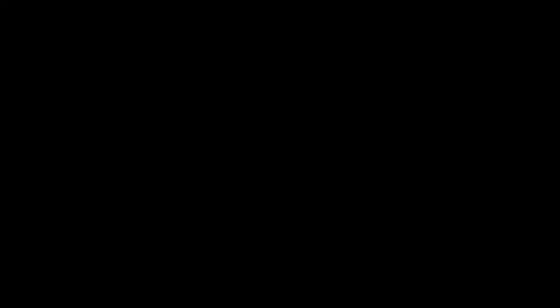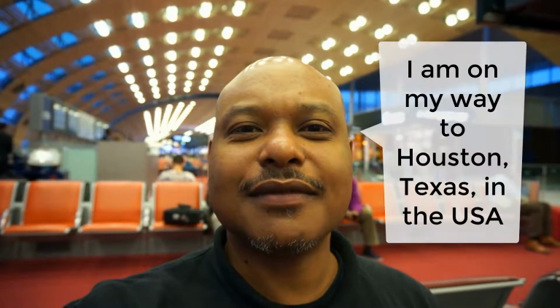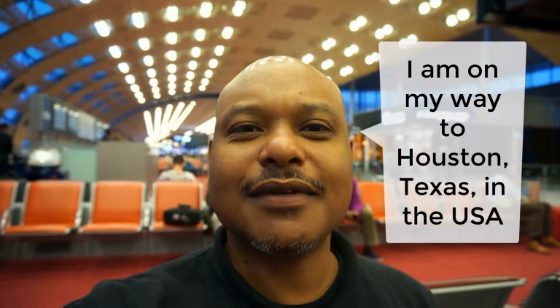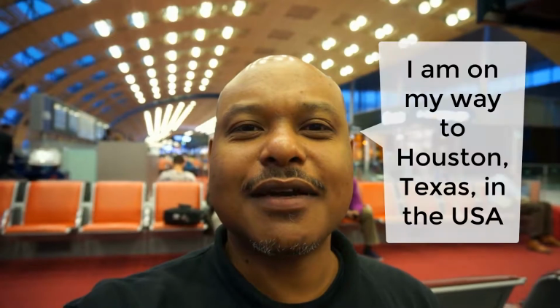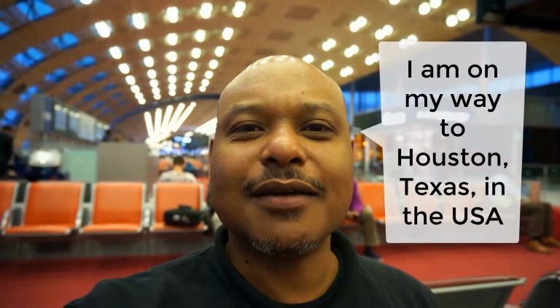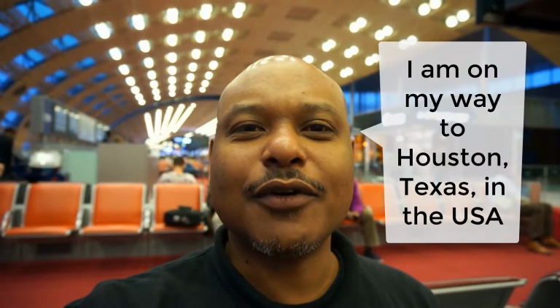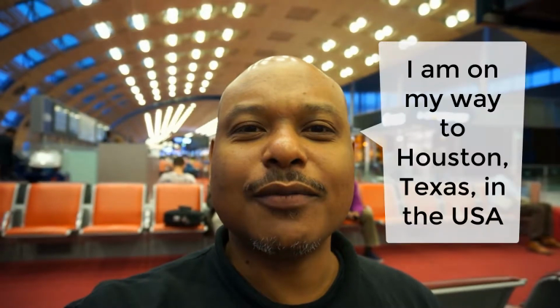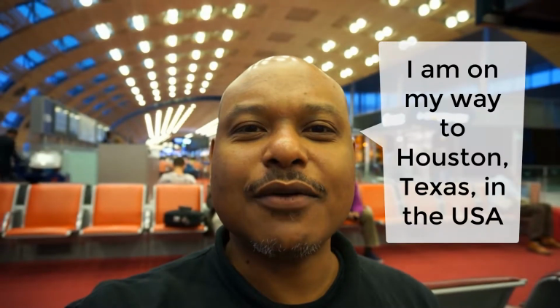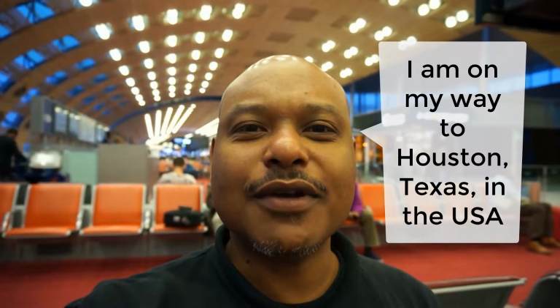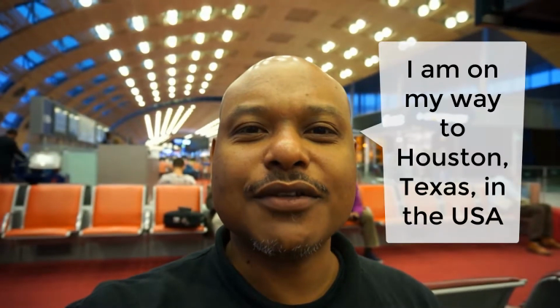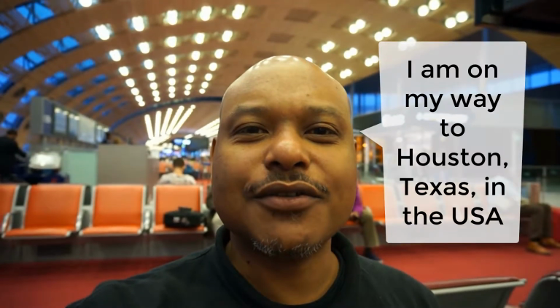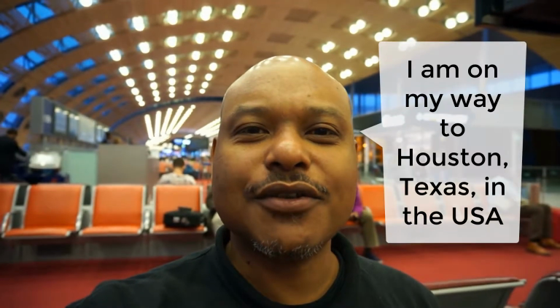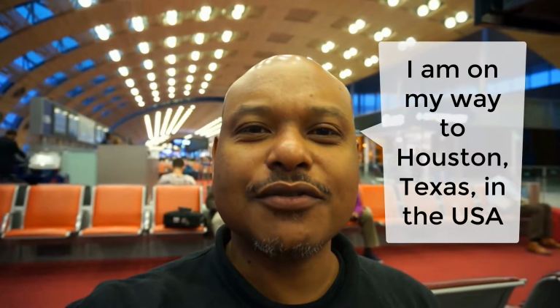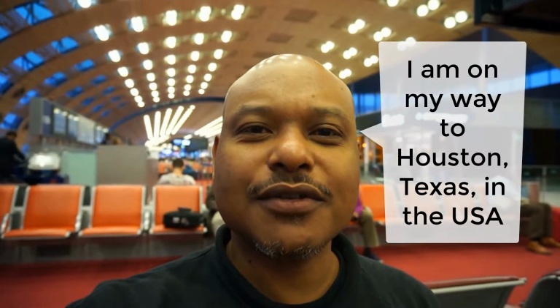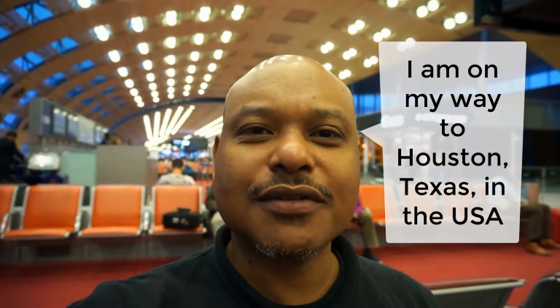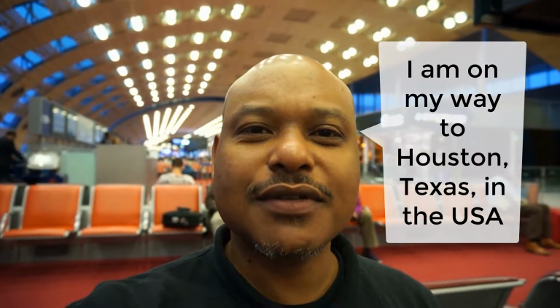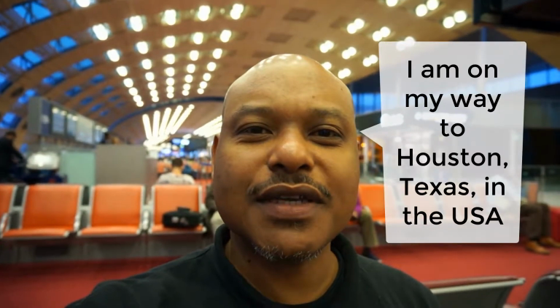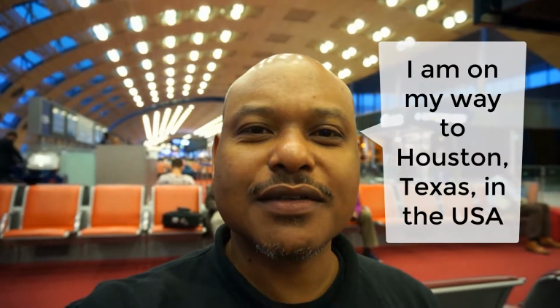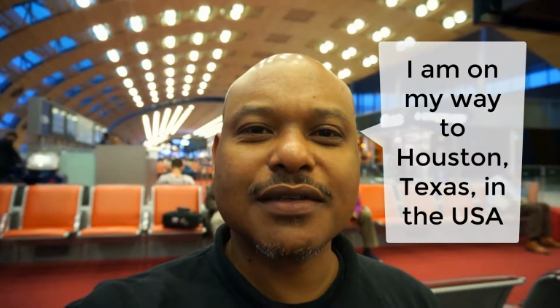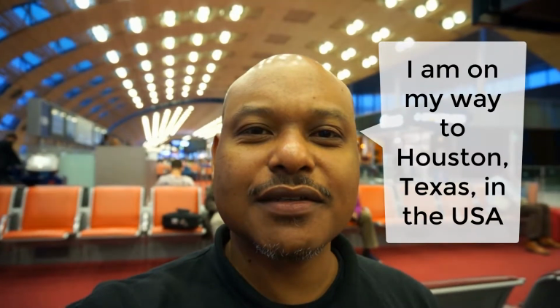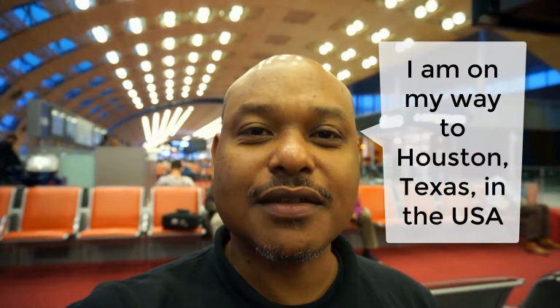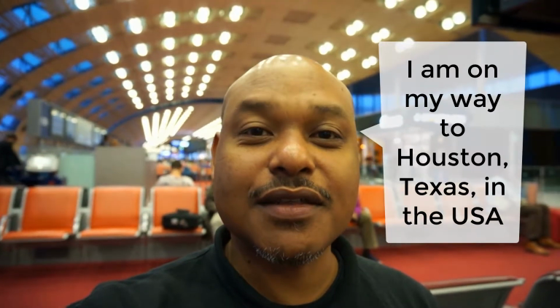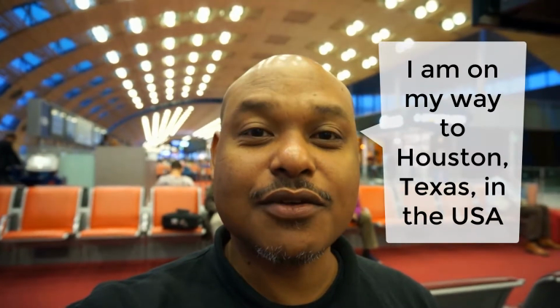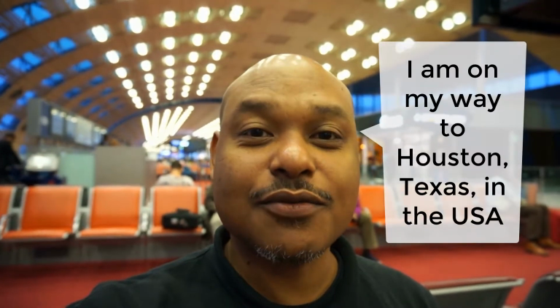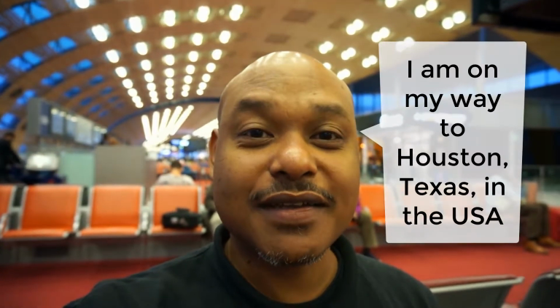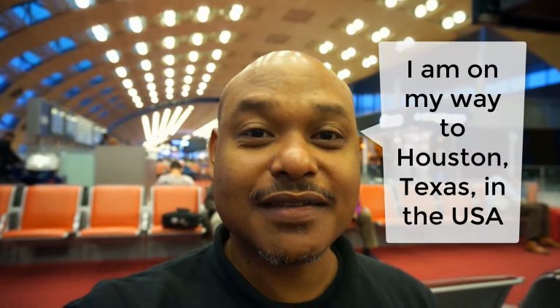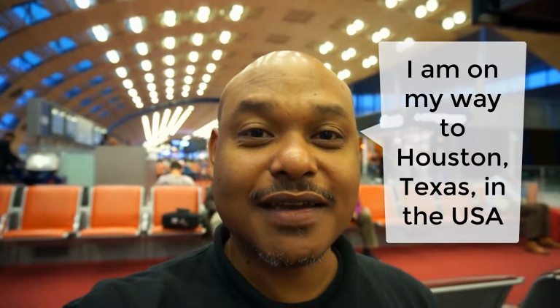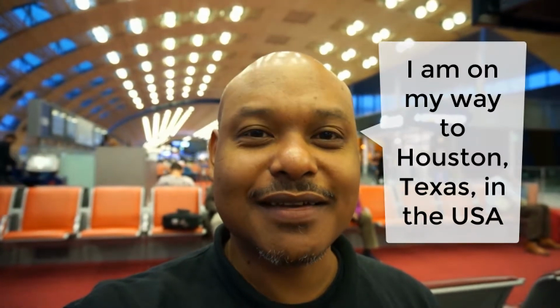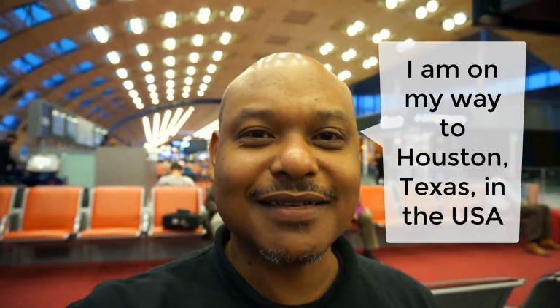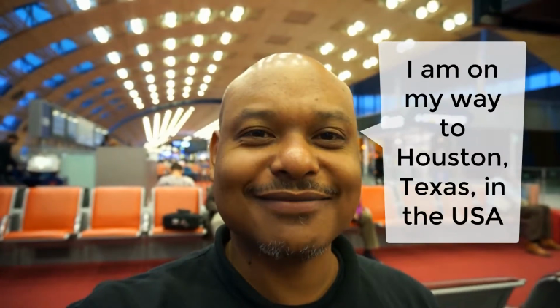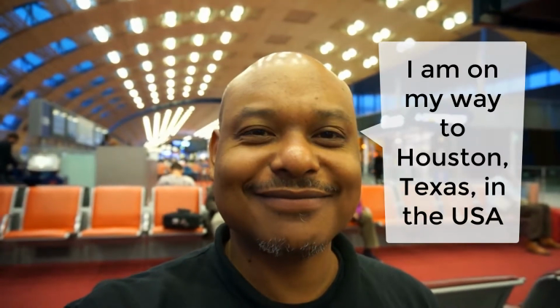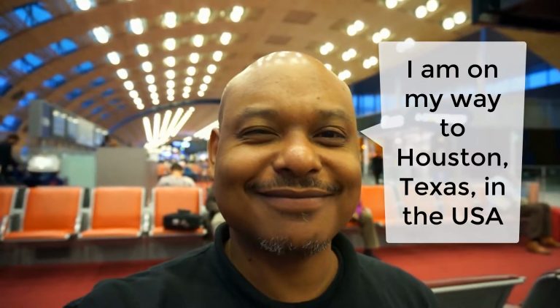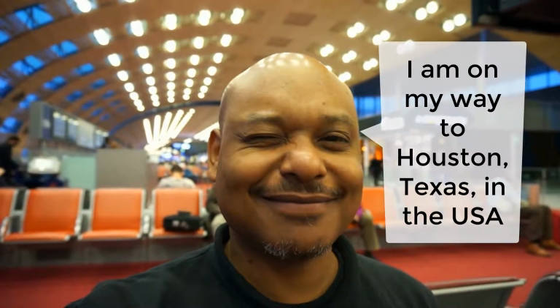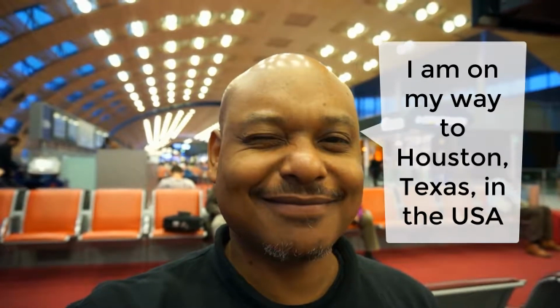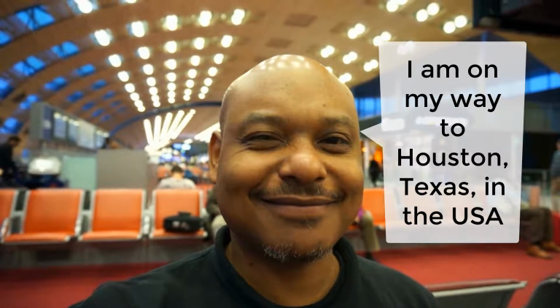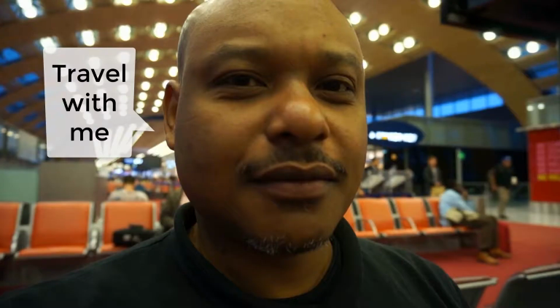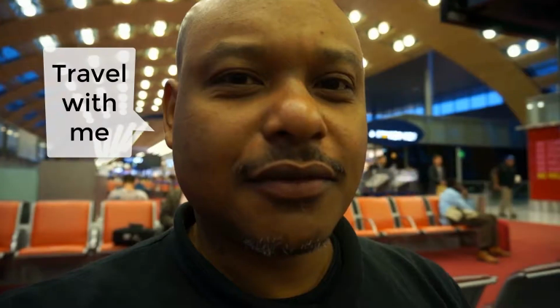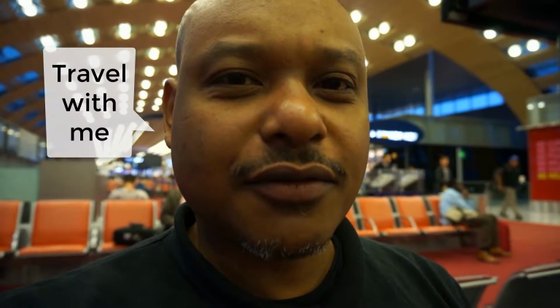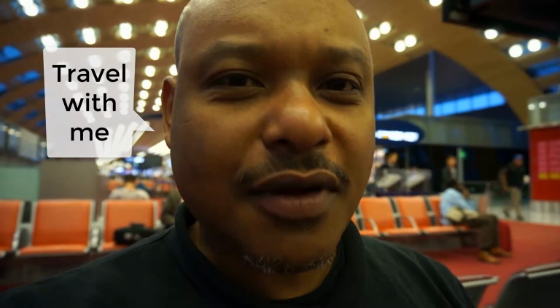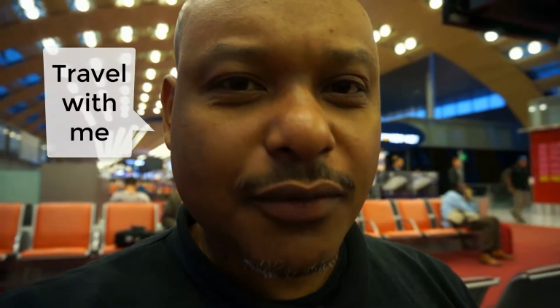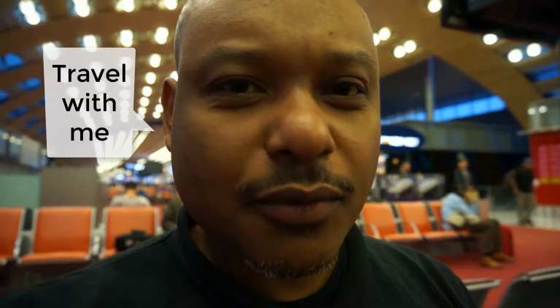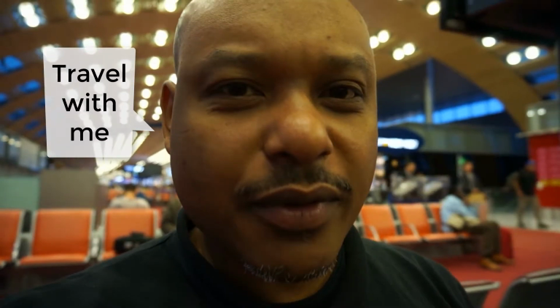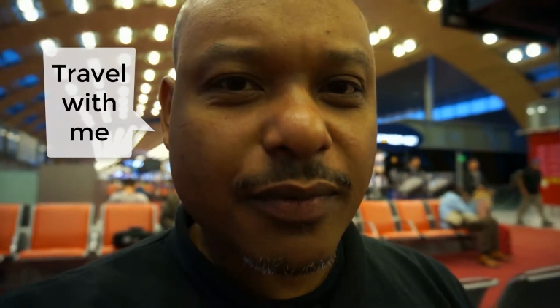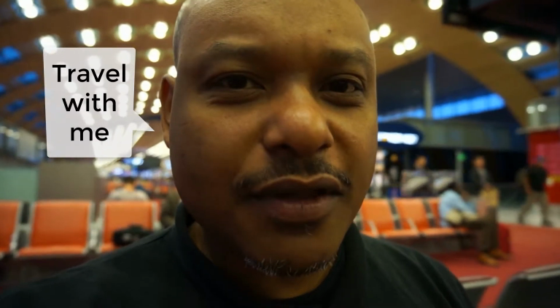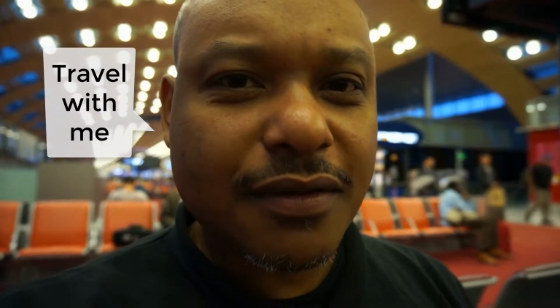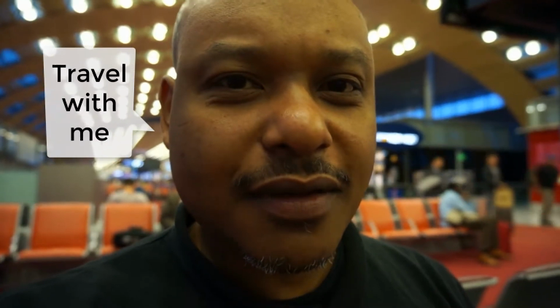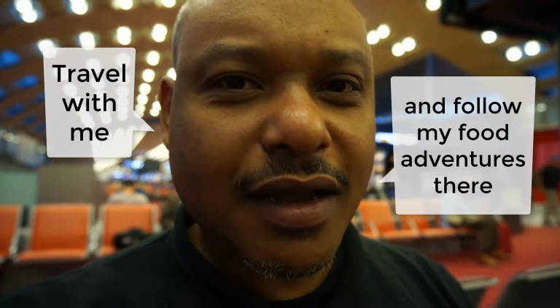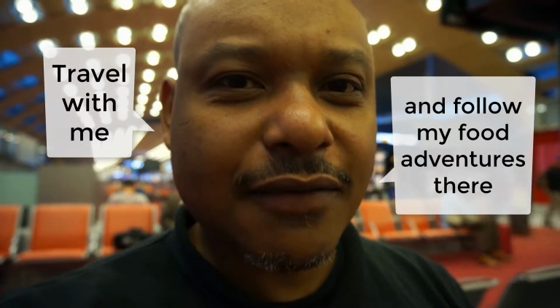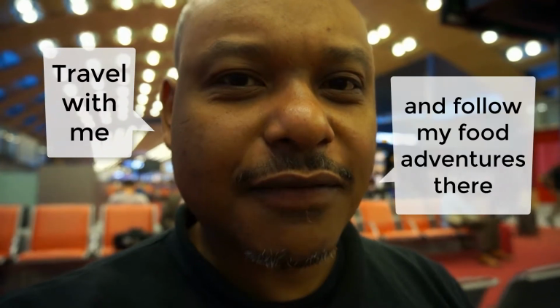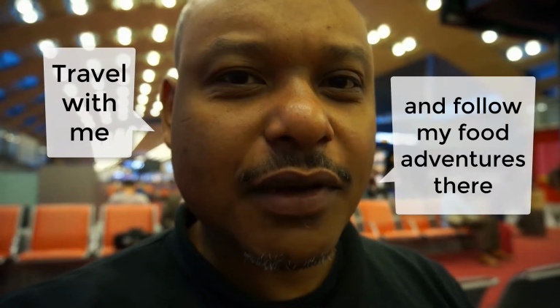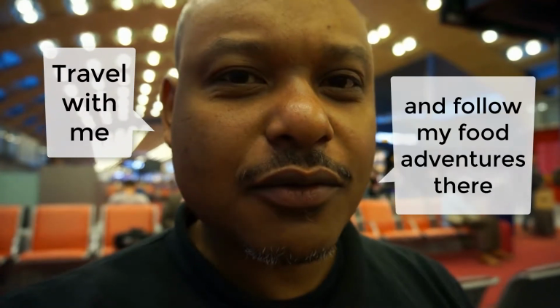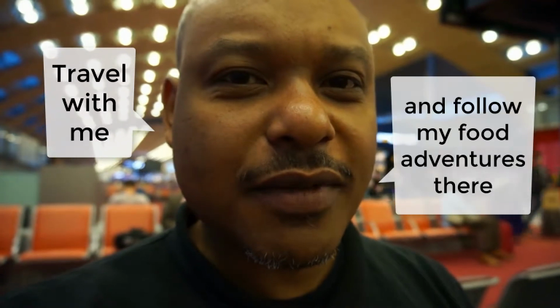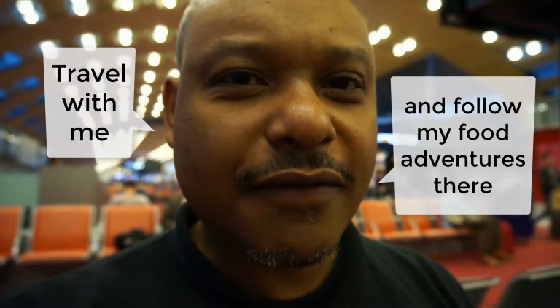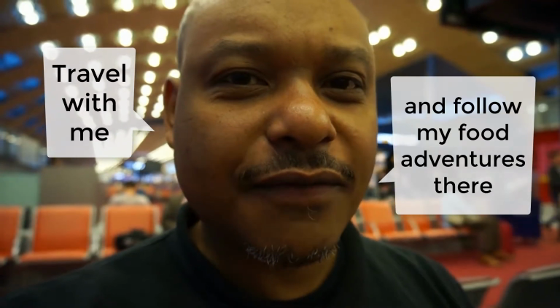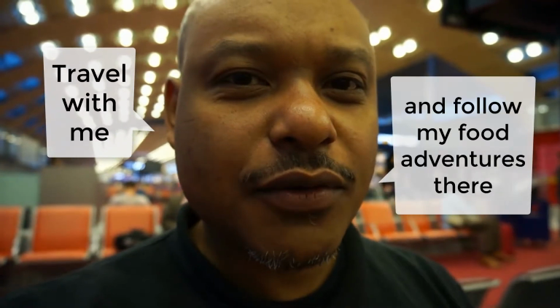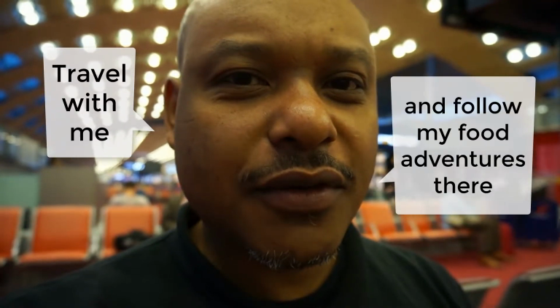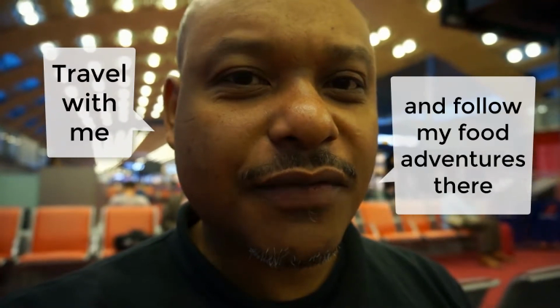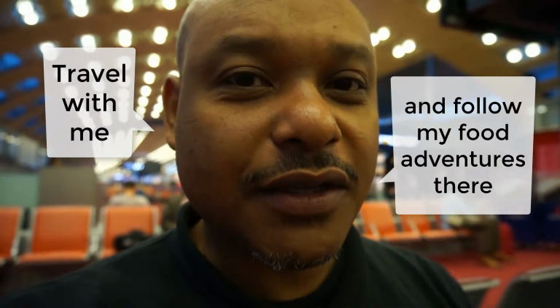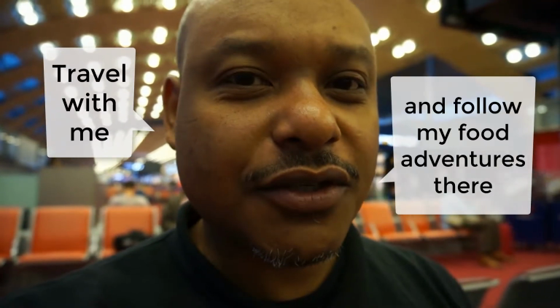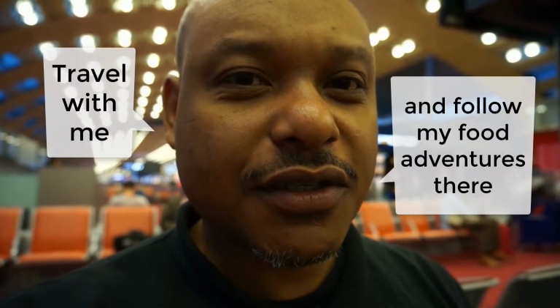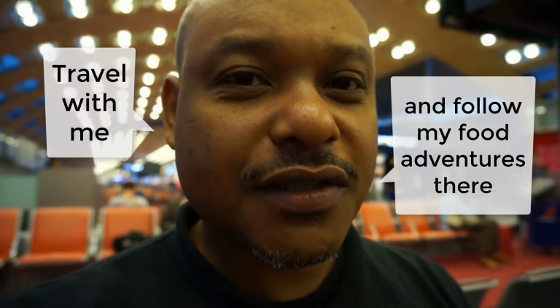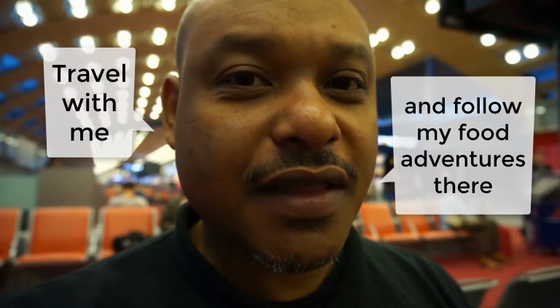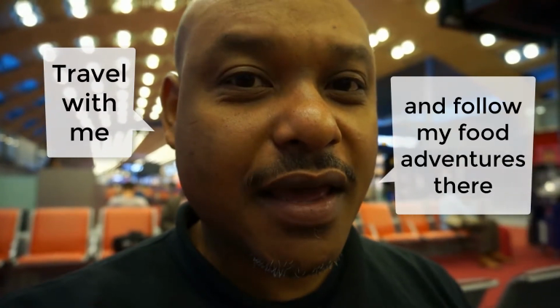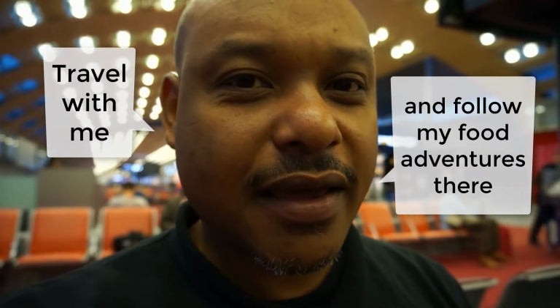I'm on my way to Houston, Texas in the USA. Travel with me and follow my food adventures there.